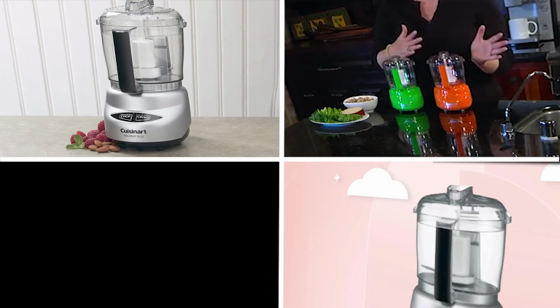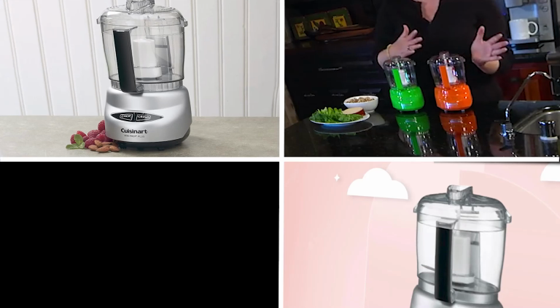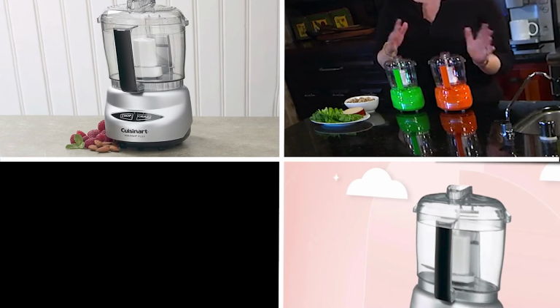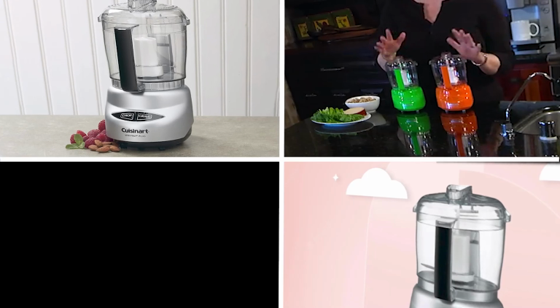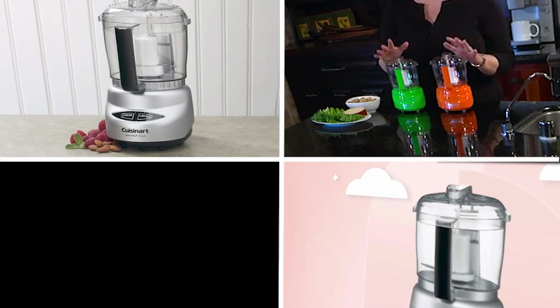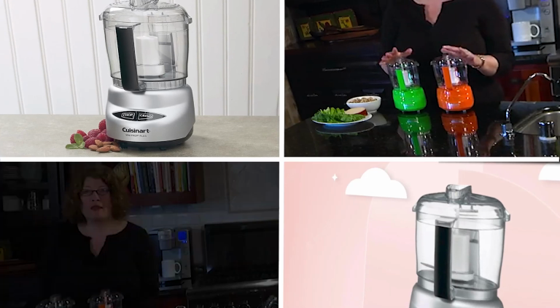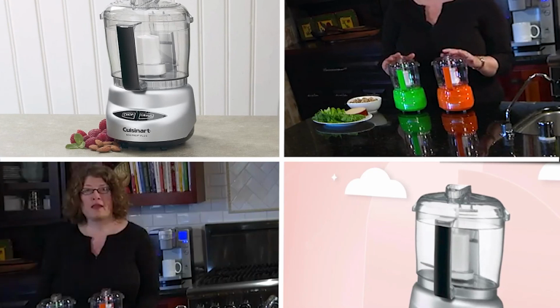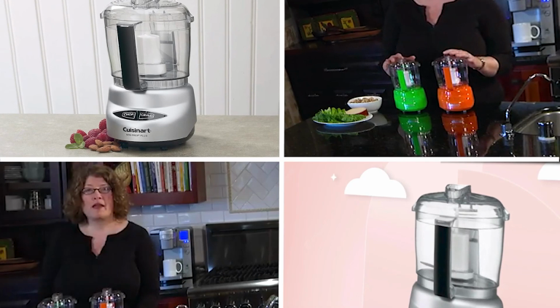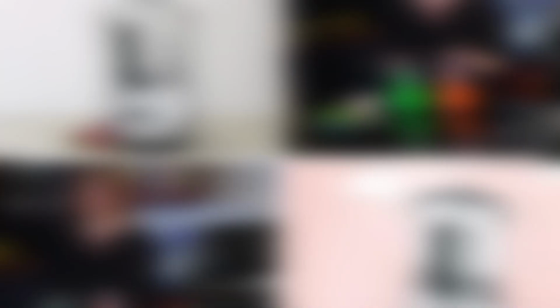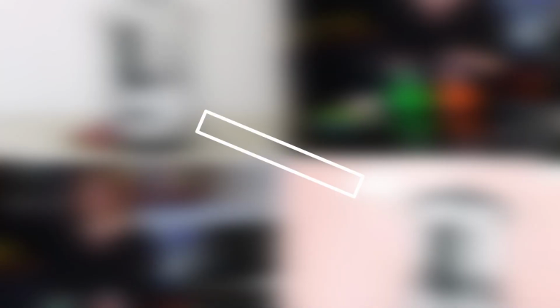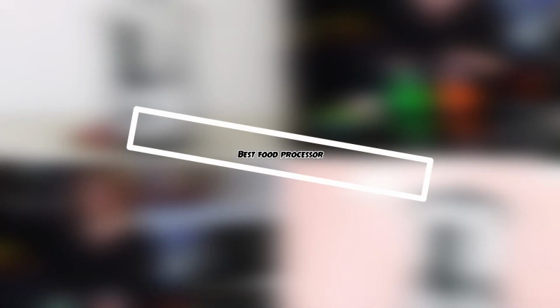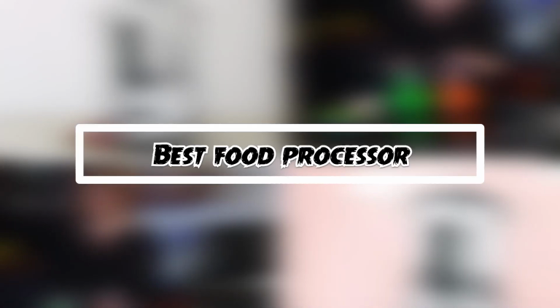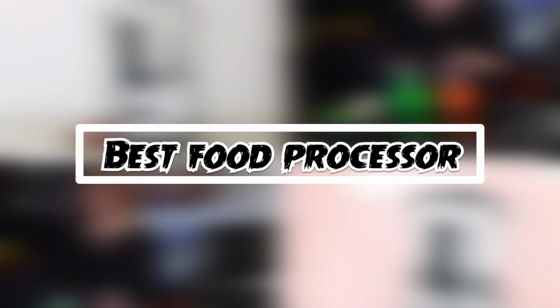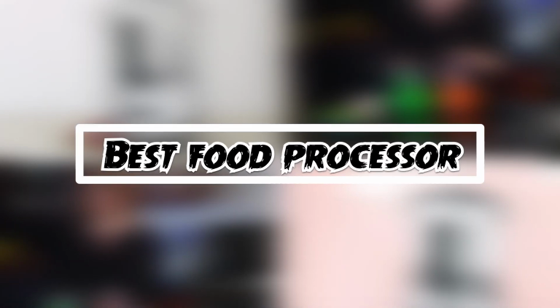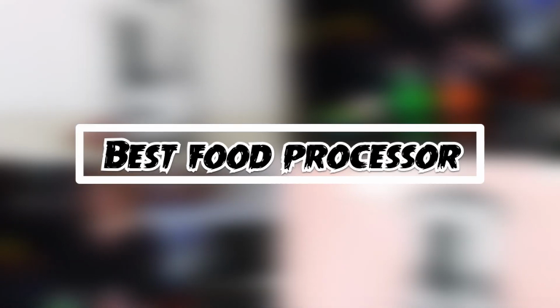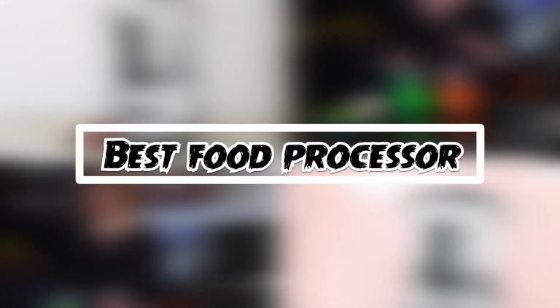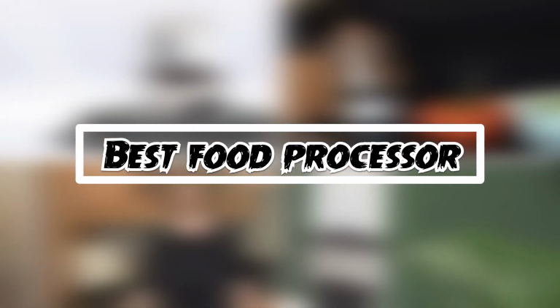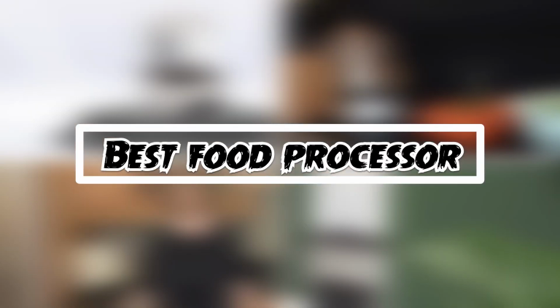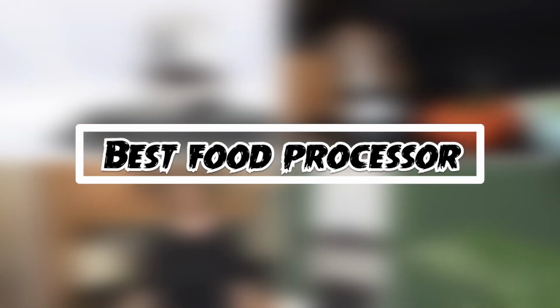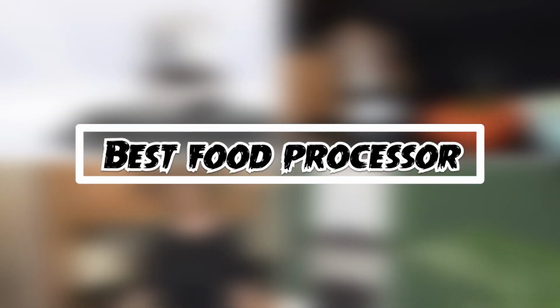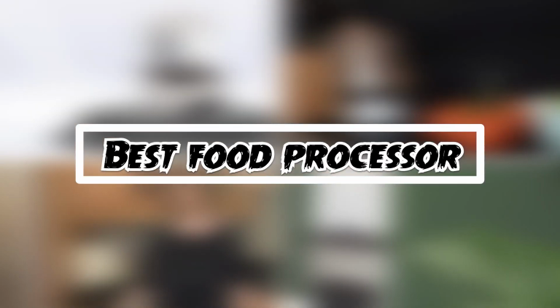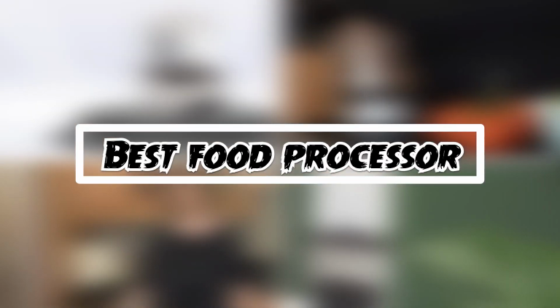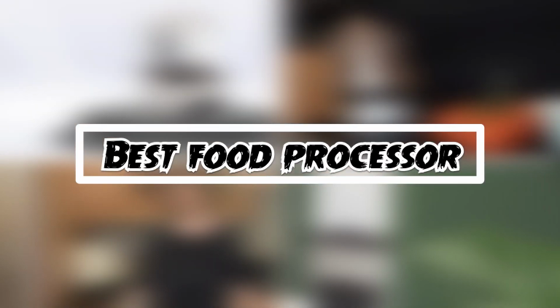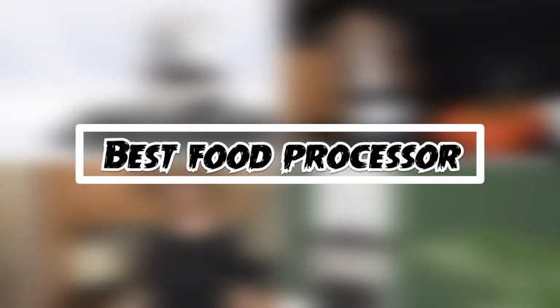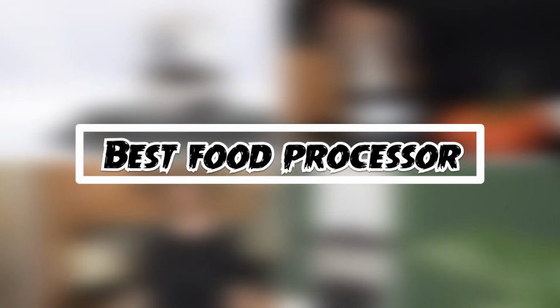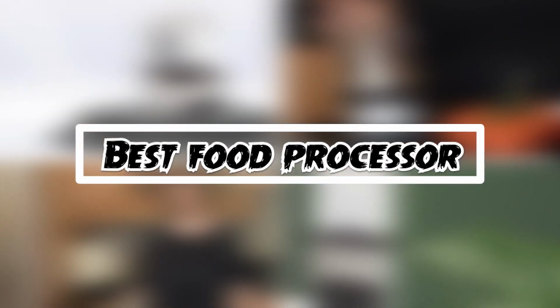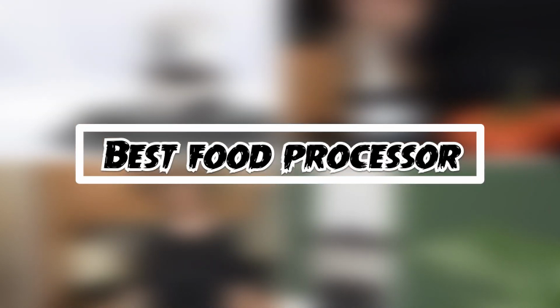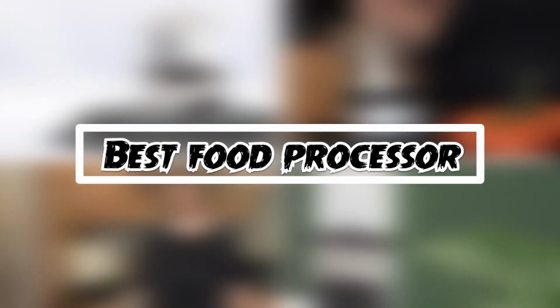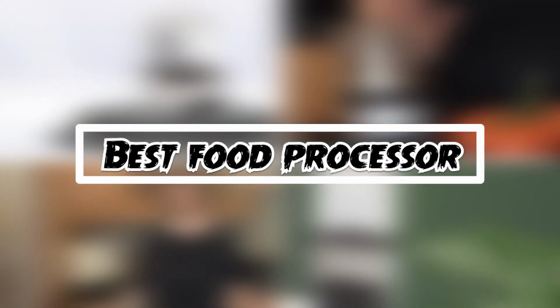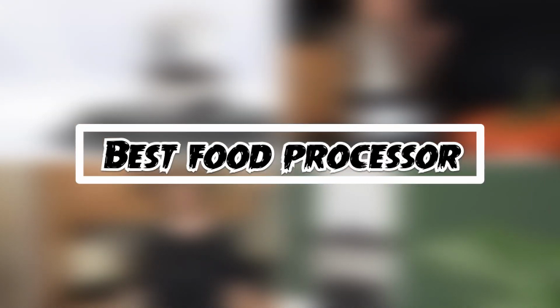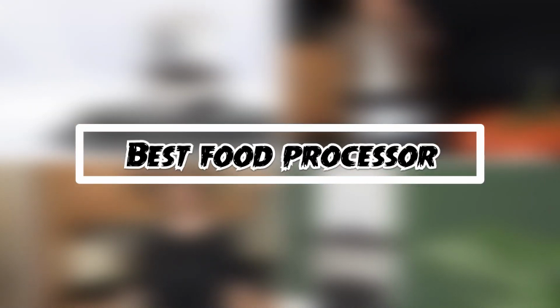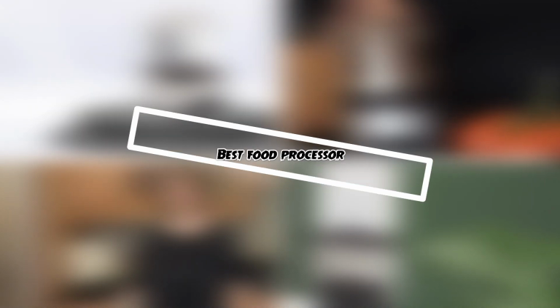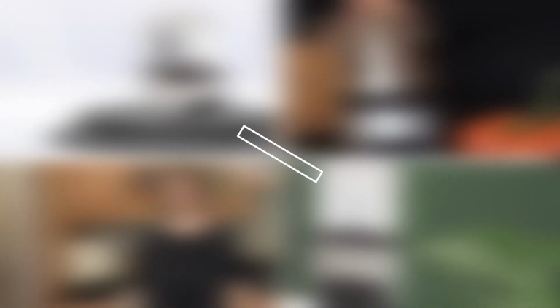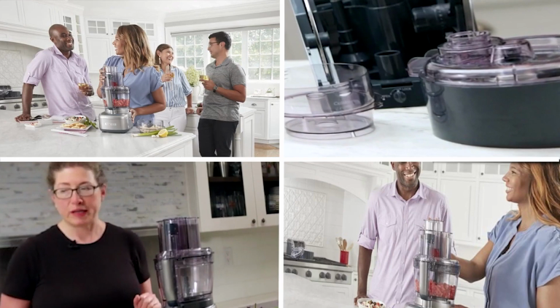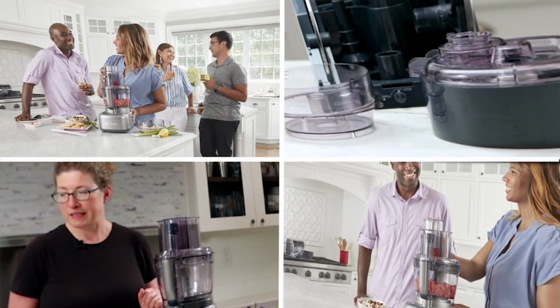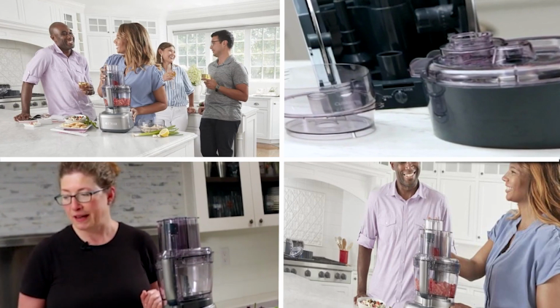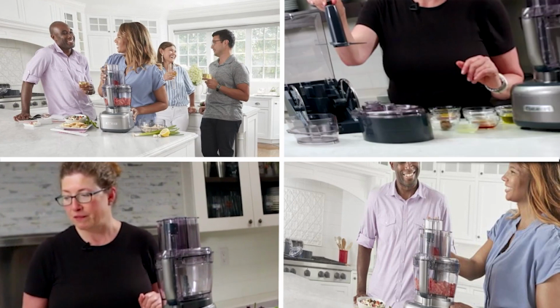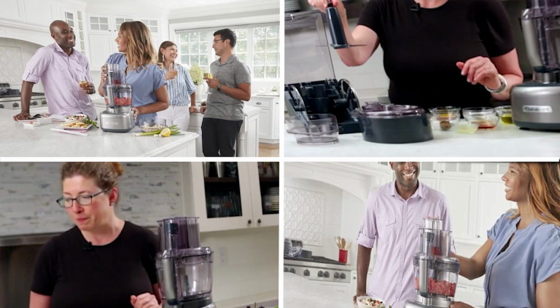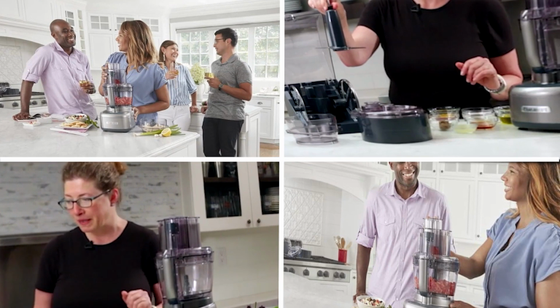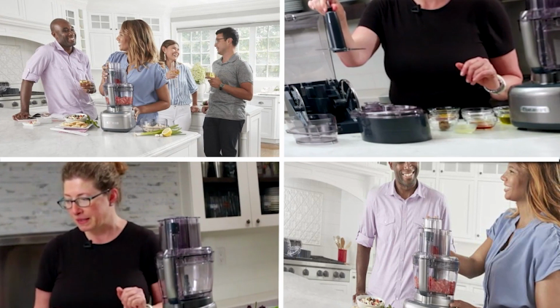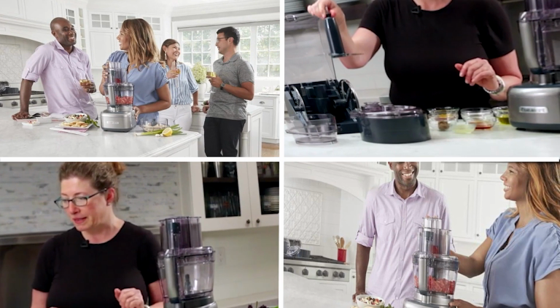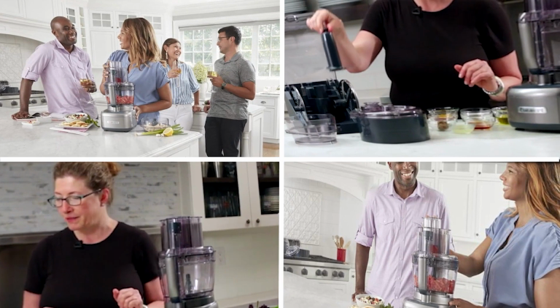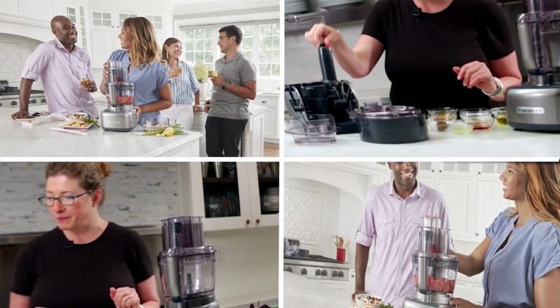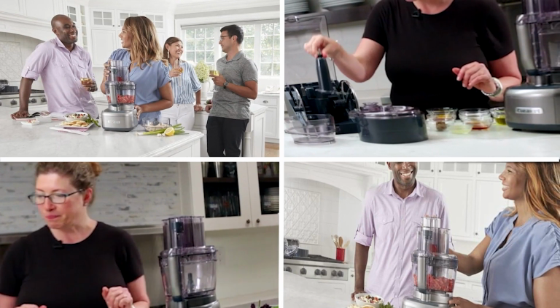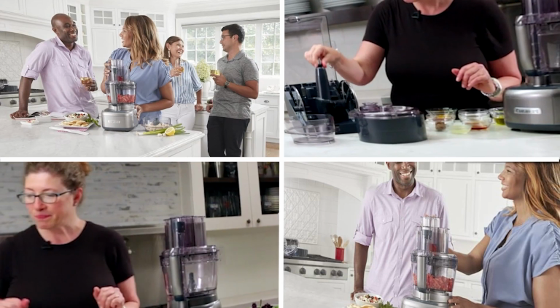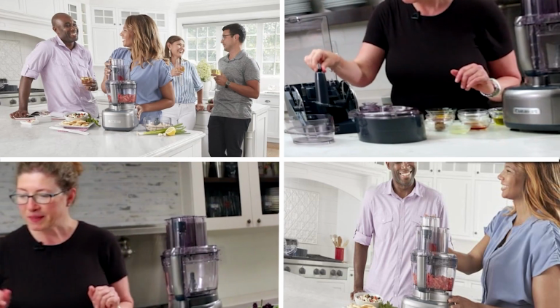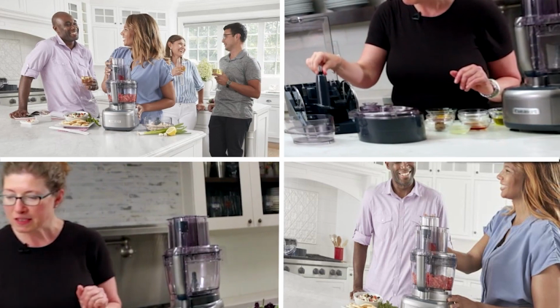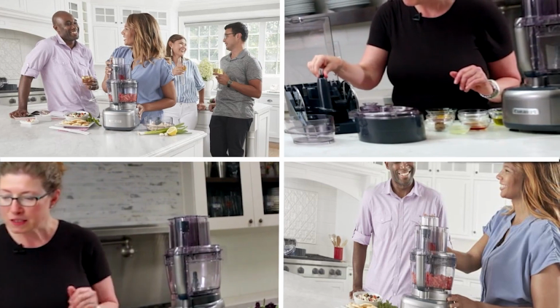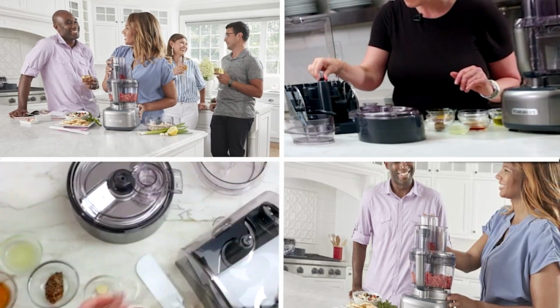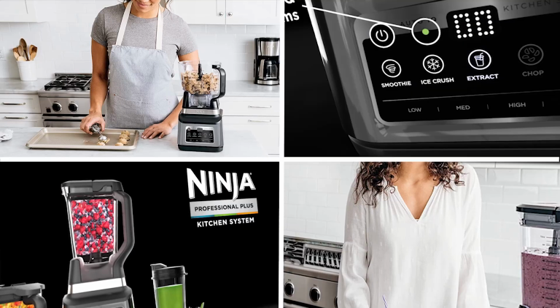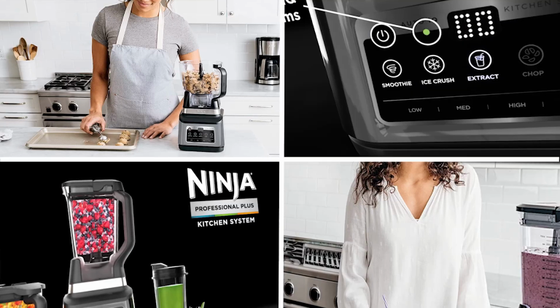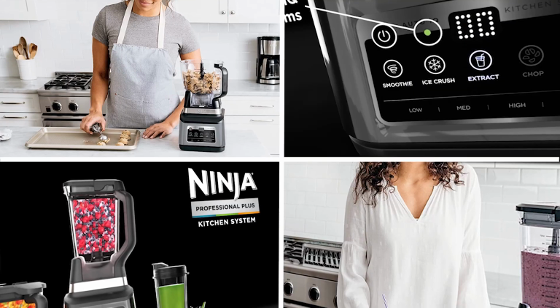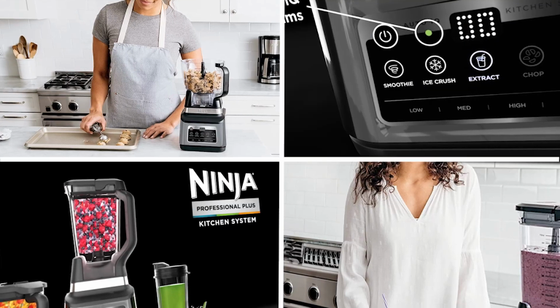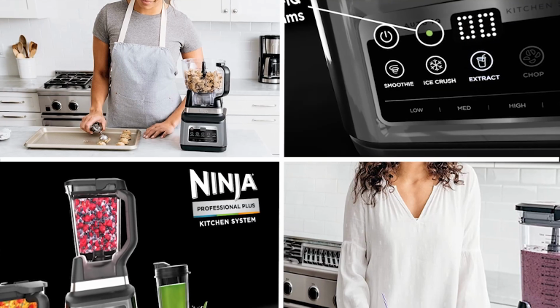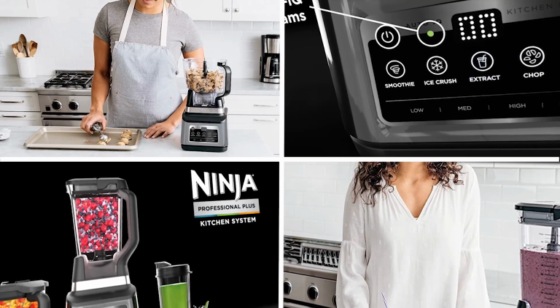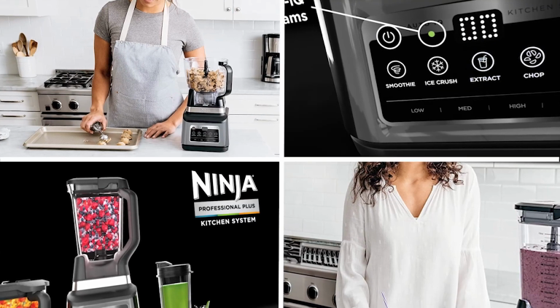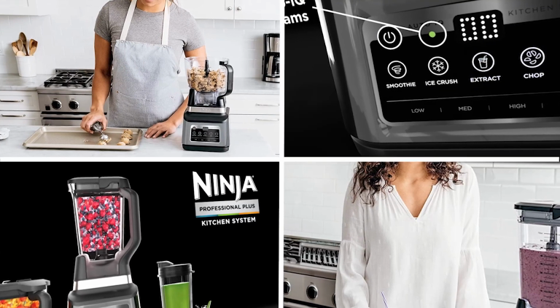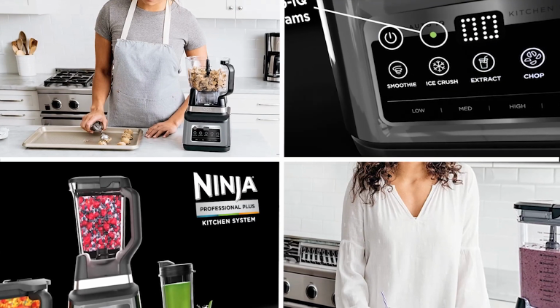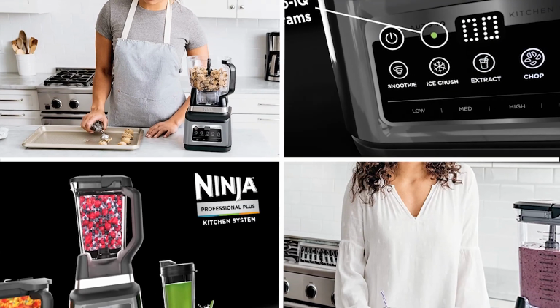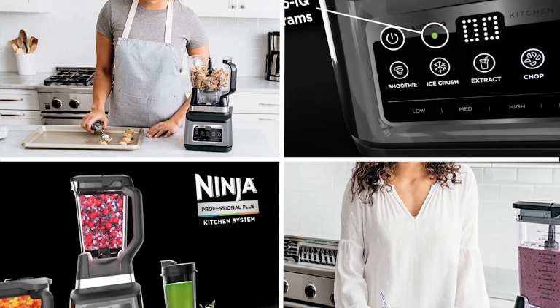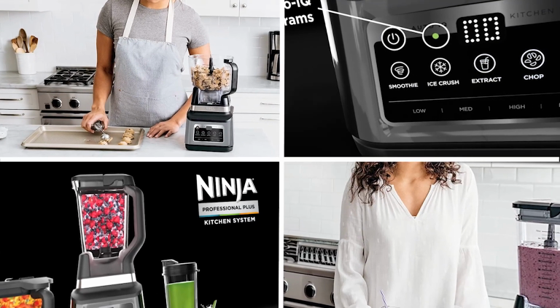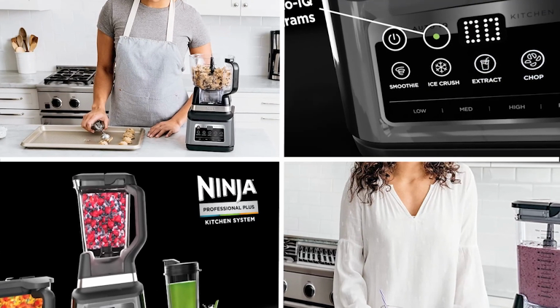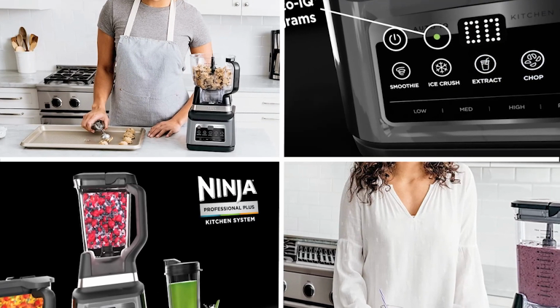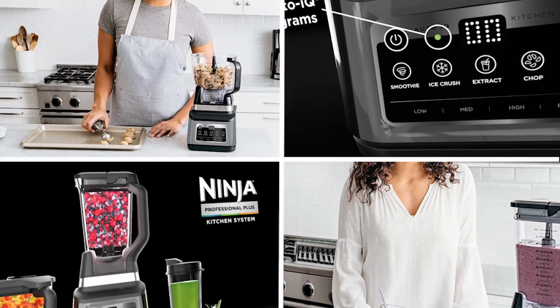If you want to get a good quality food processor according to your needs, then watch the video till the end and then decide. So let's get started.